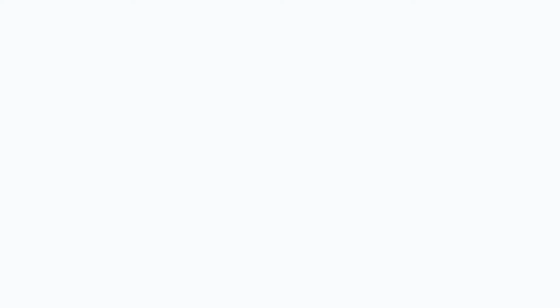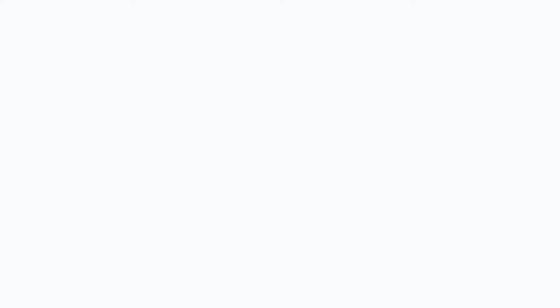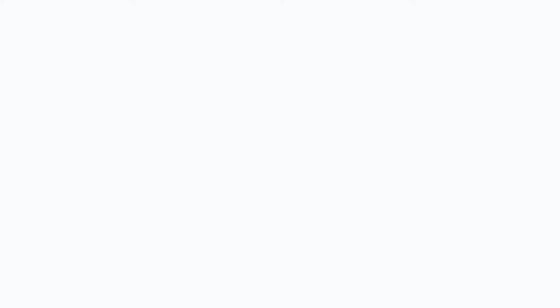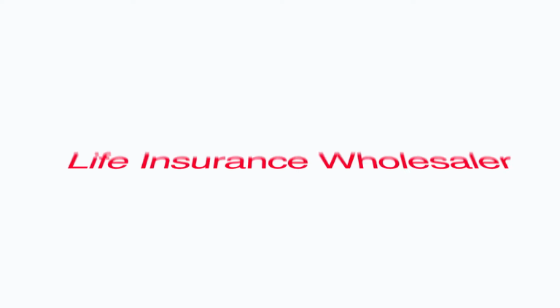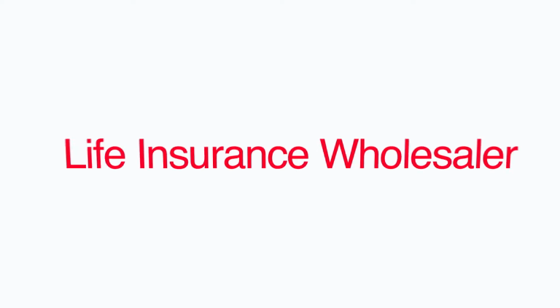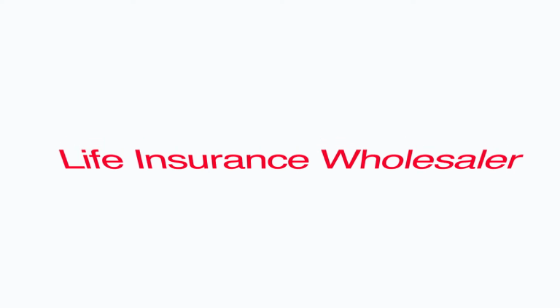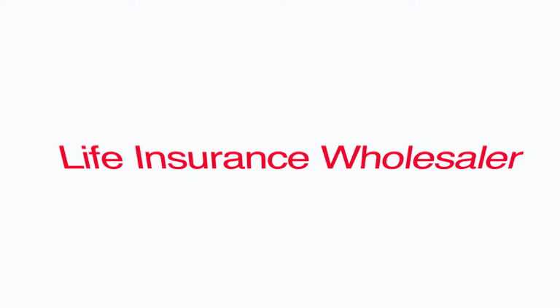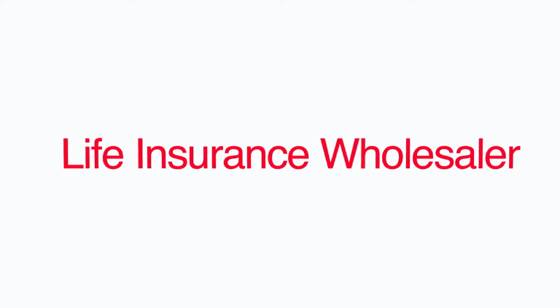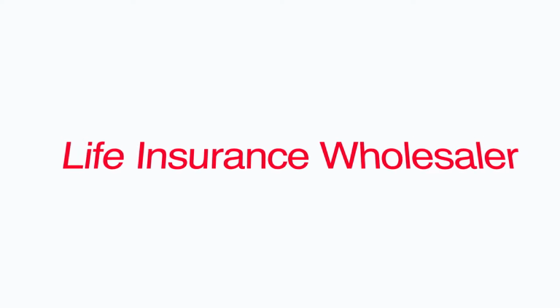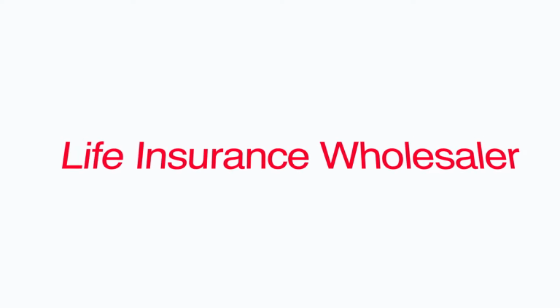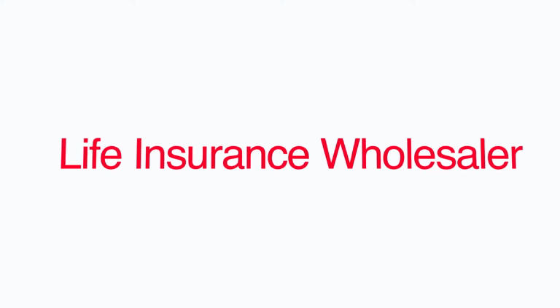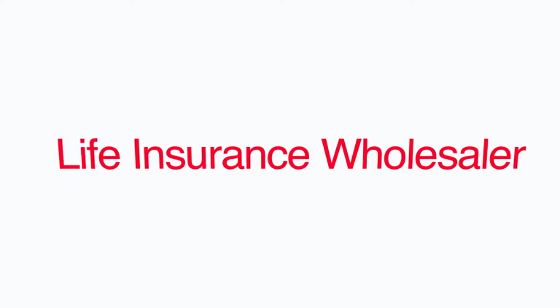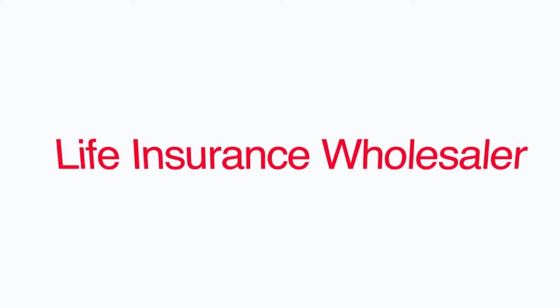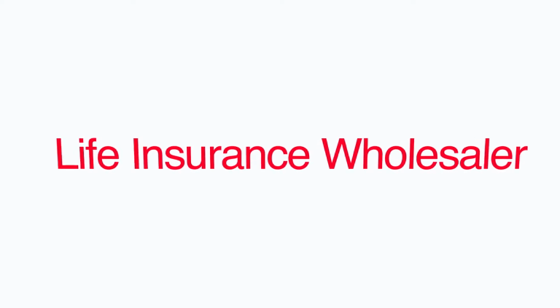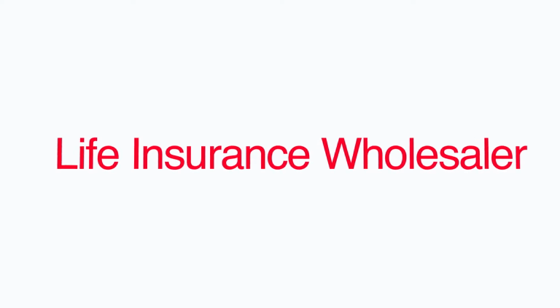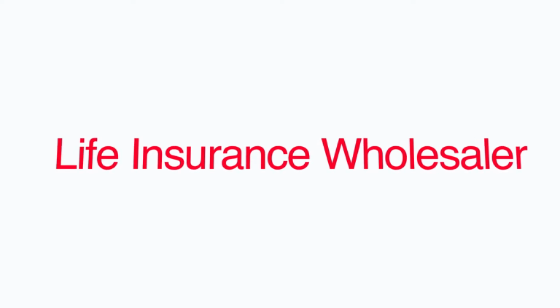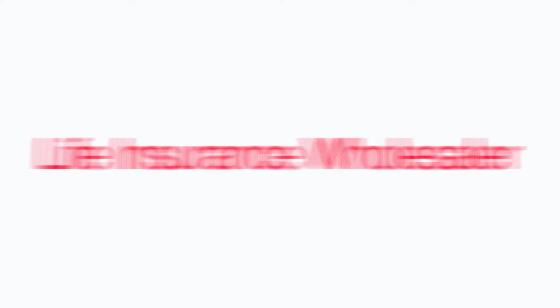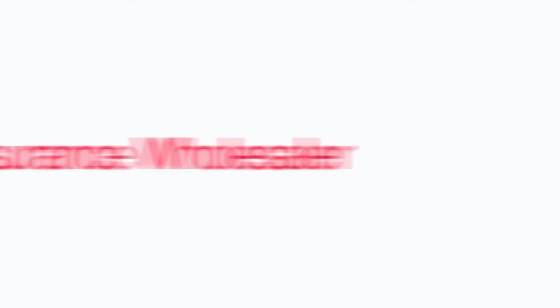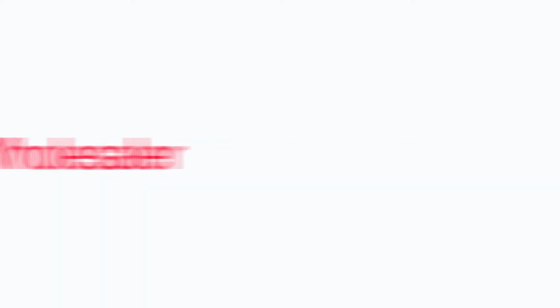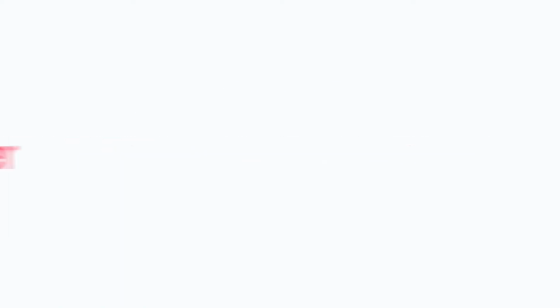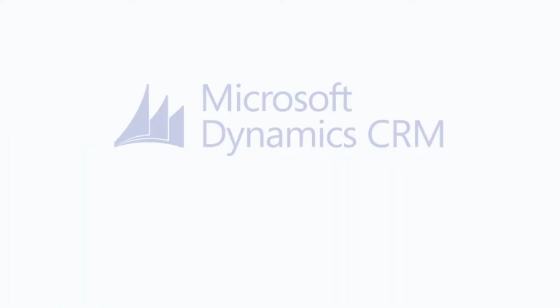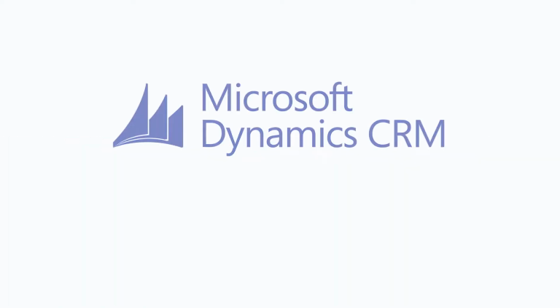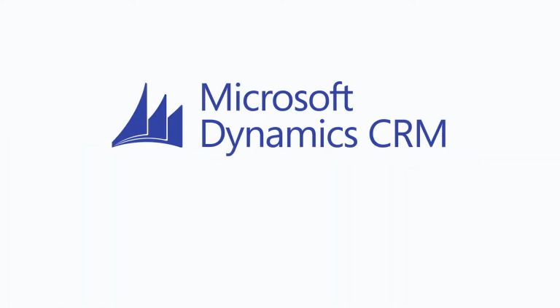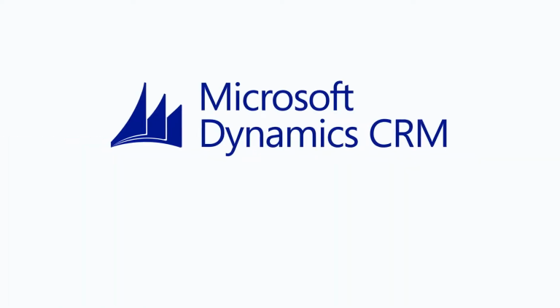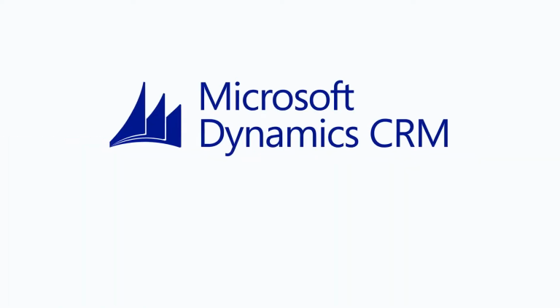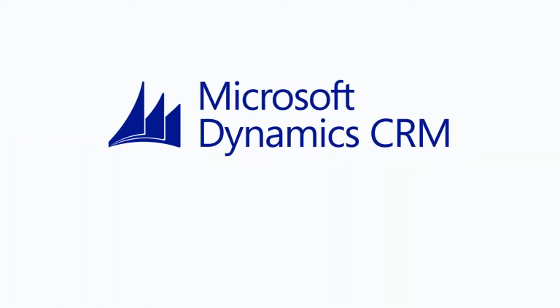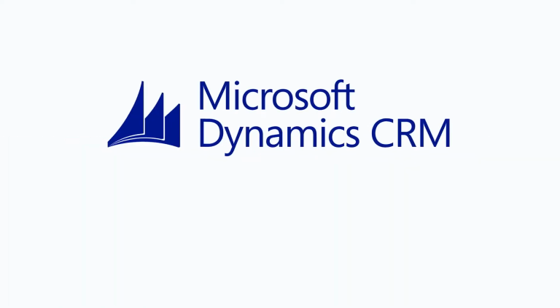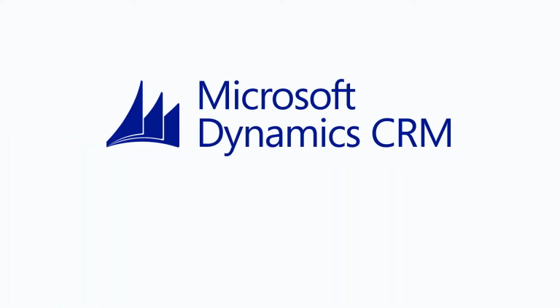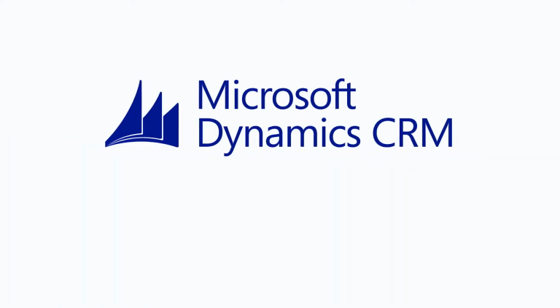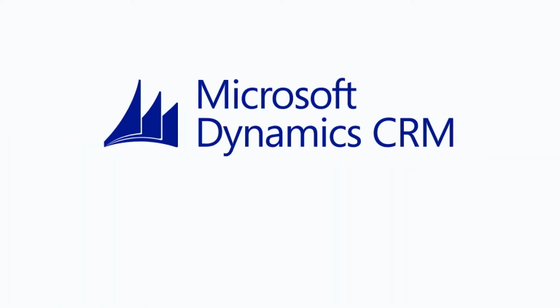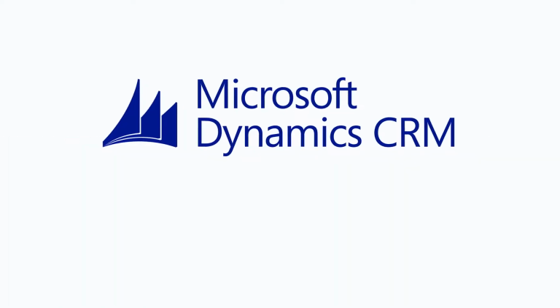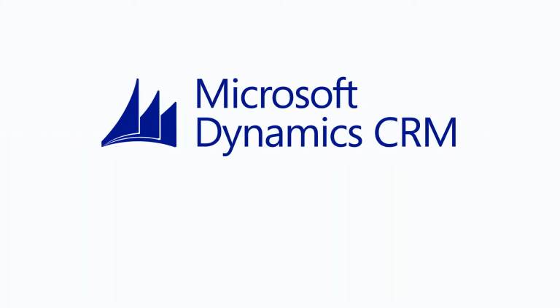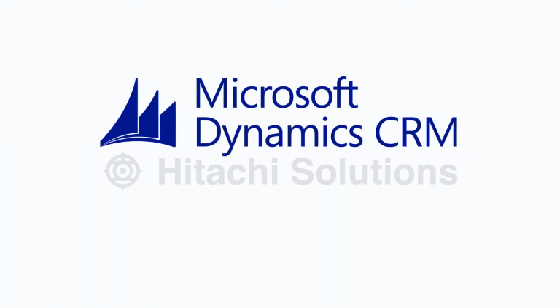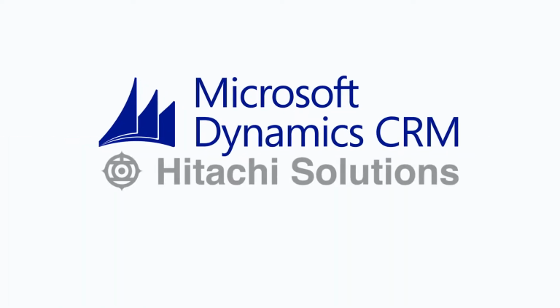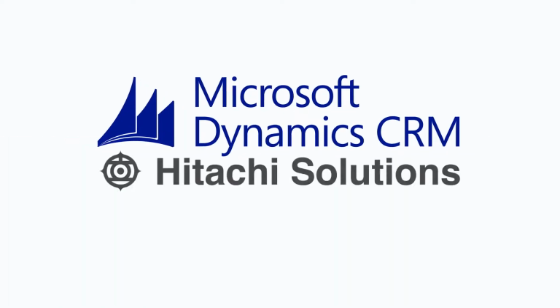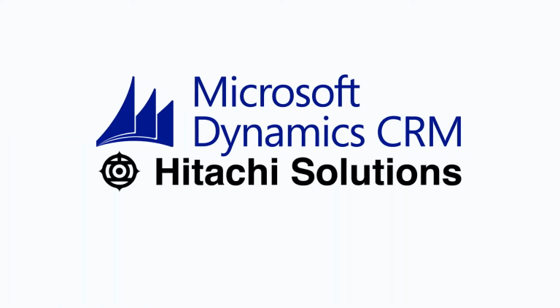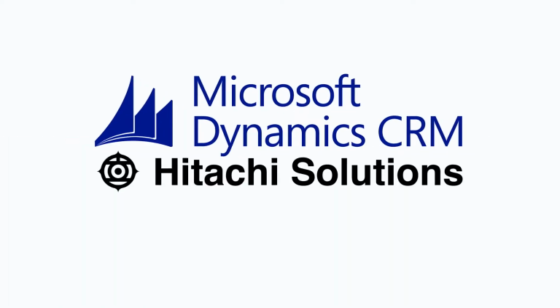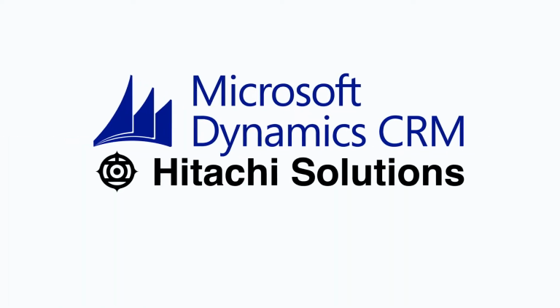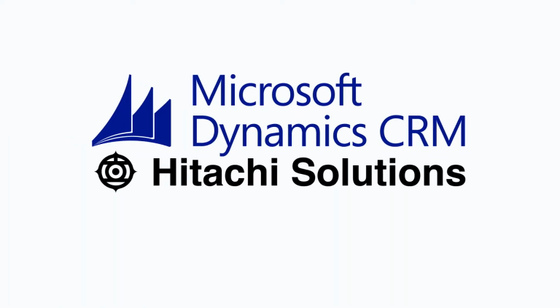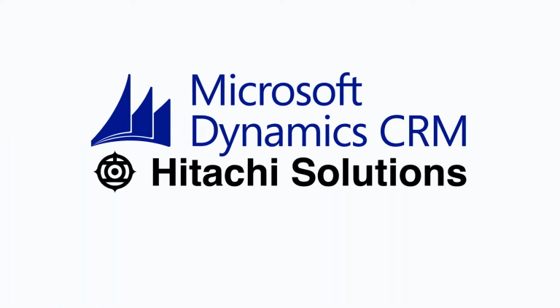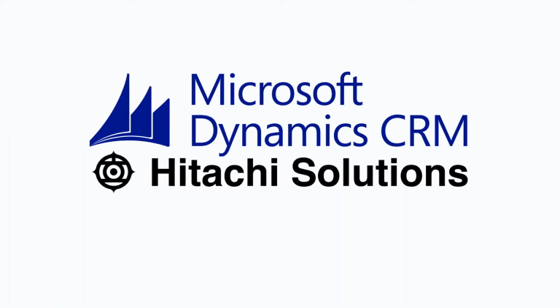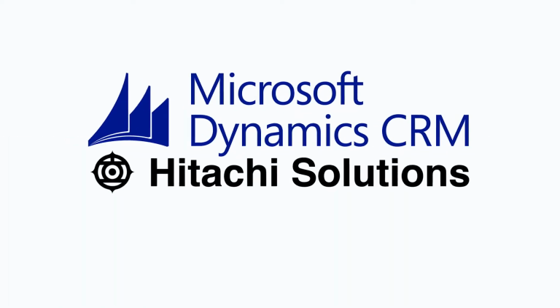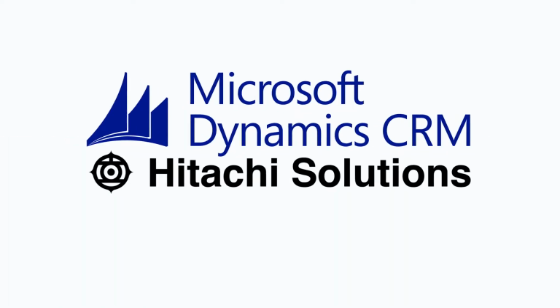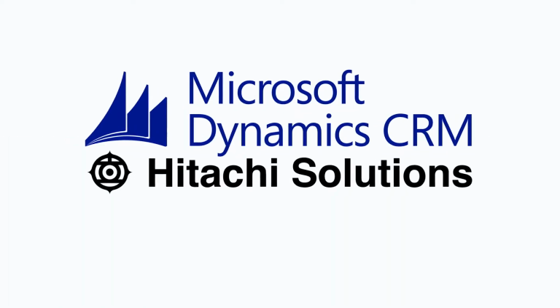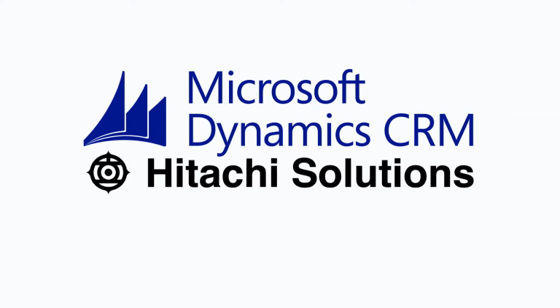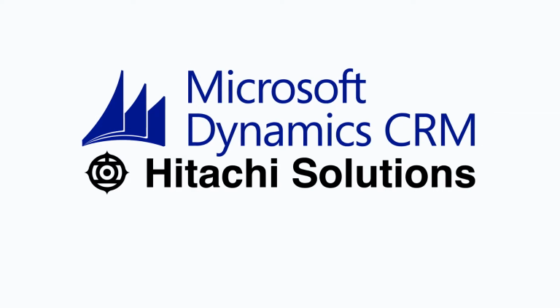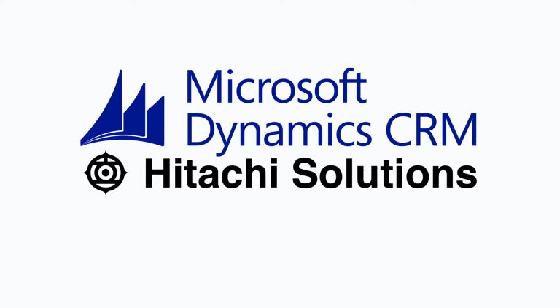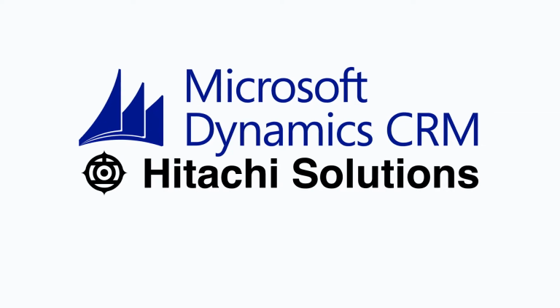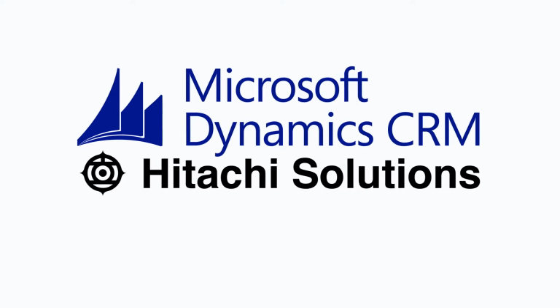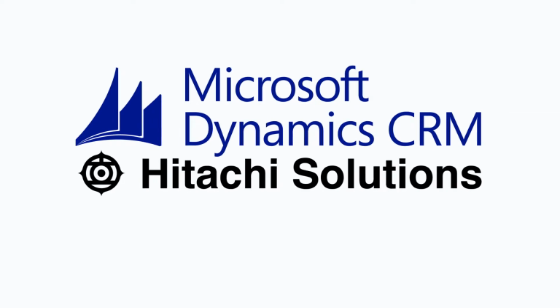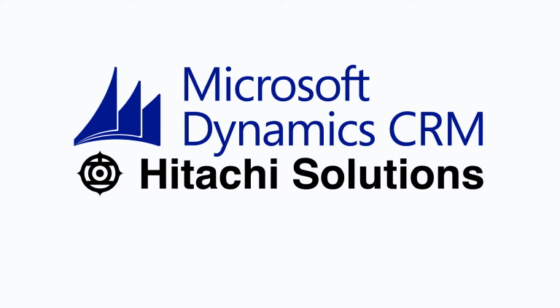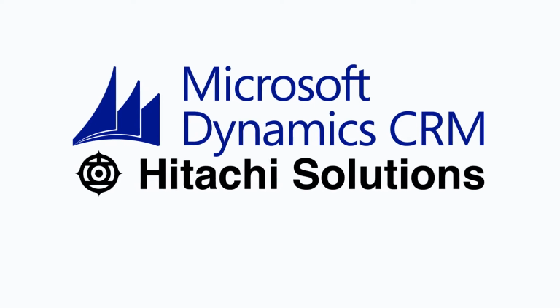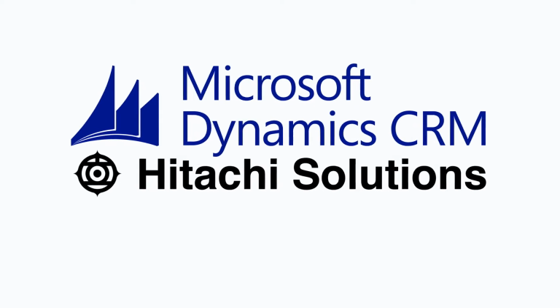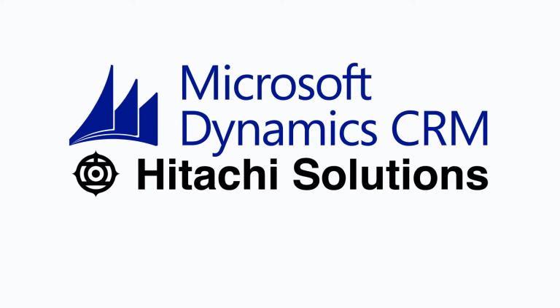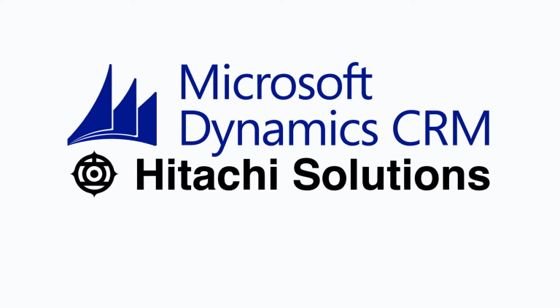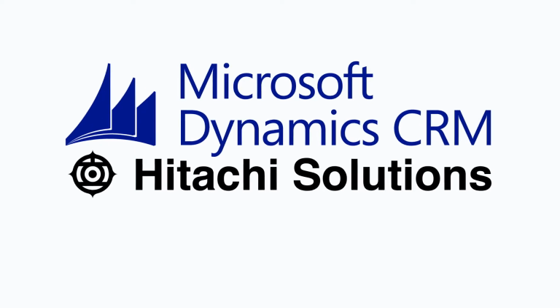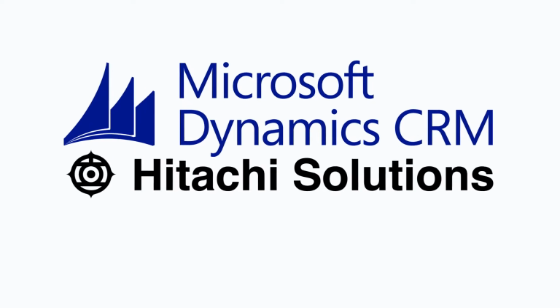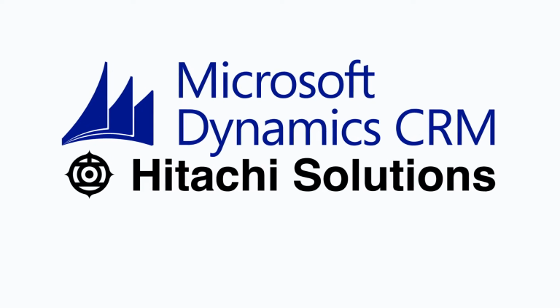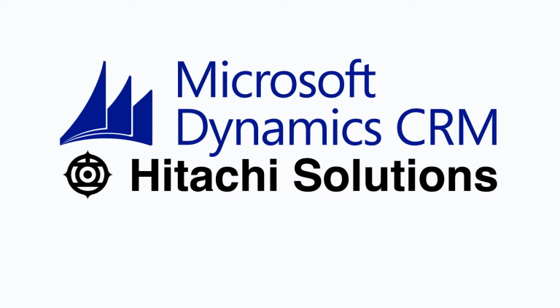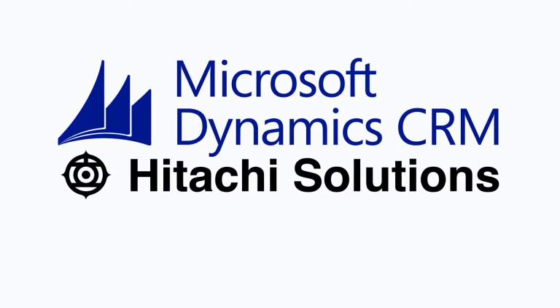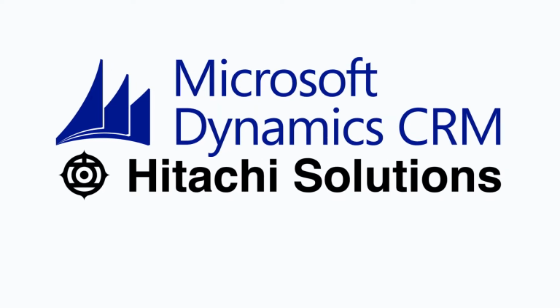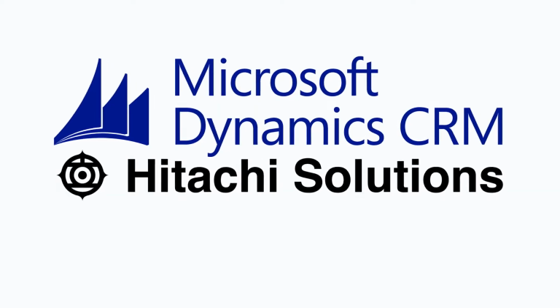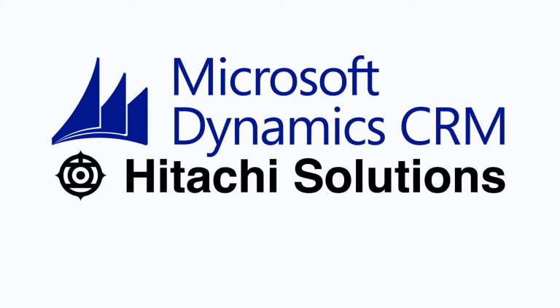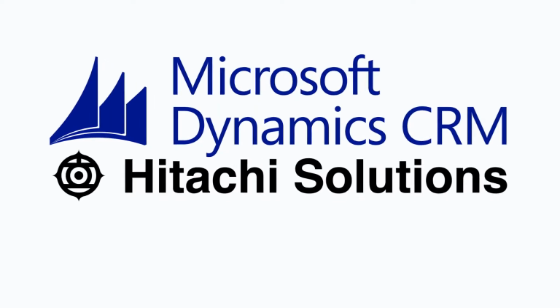I'm a life insurance wholesaler, and I use Microsoft Dynamics CRM, powered by Hitachi Solutions, to stay engaged with my network.